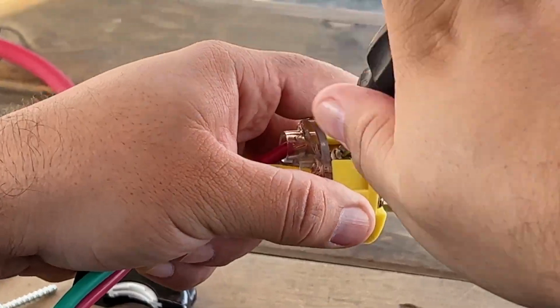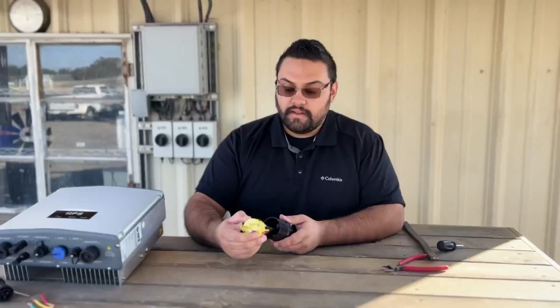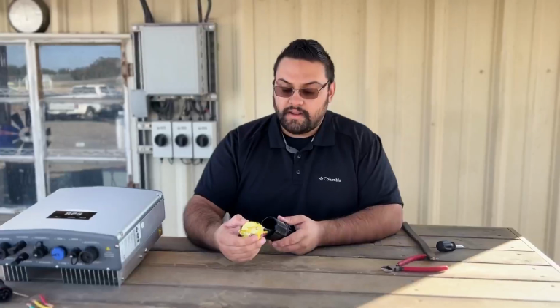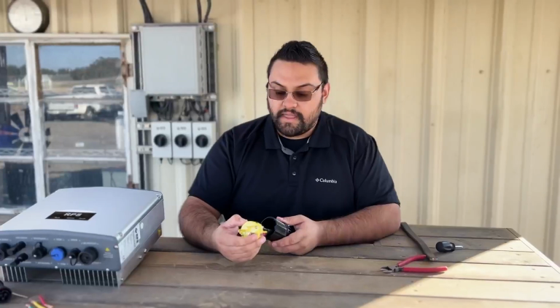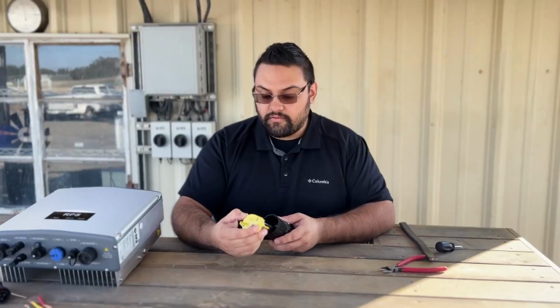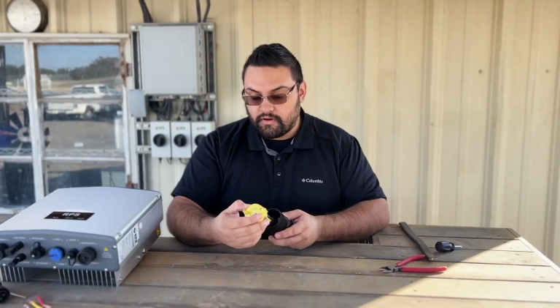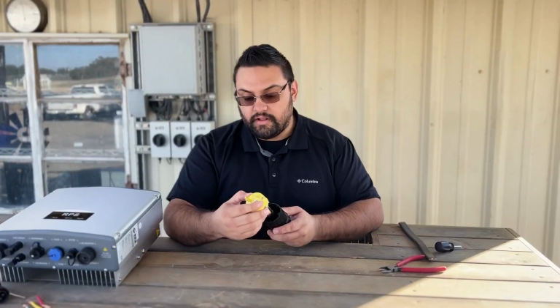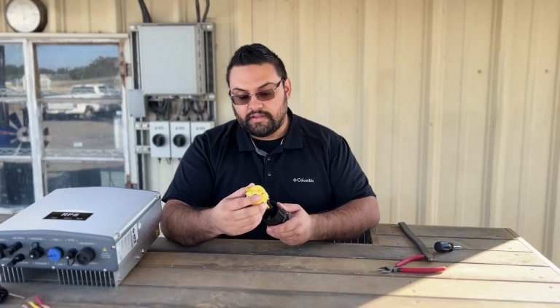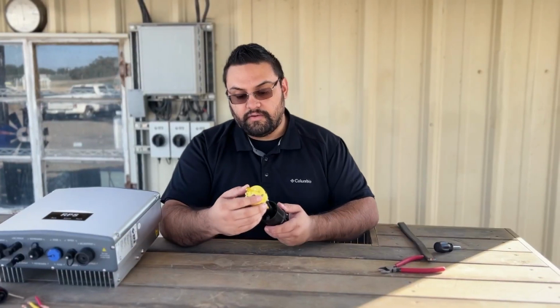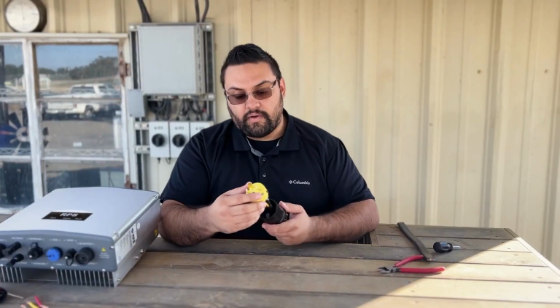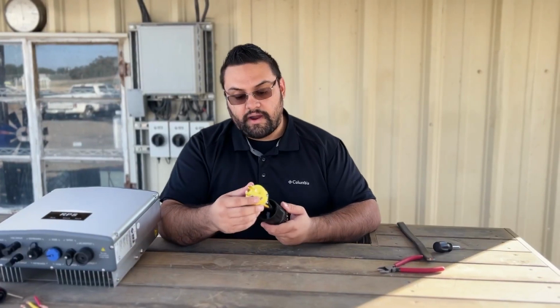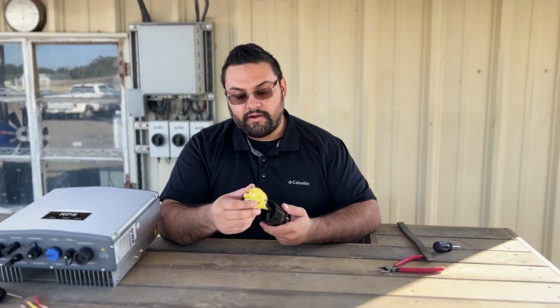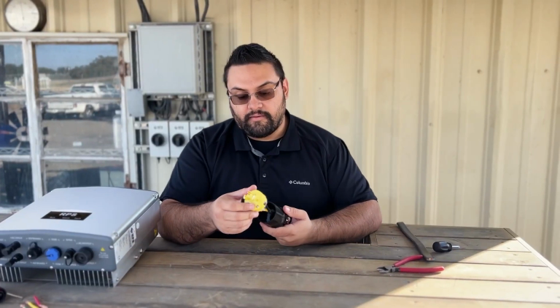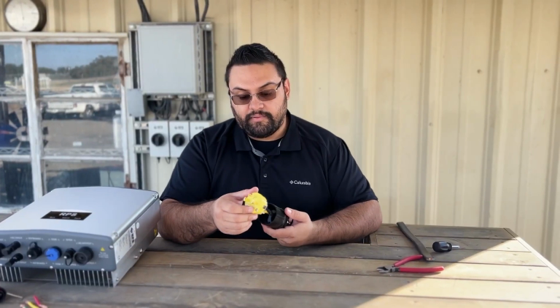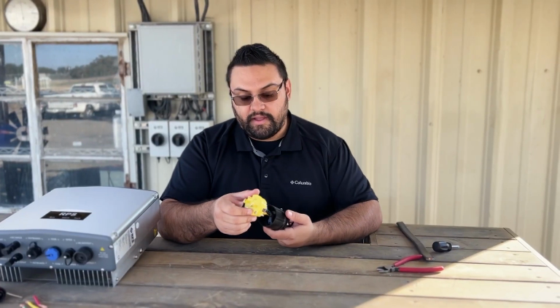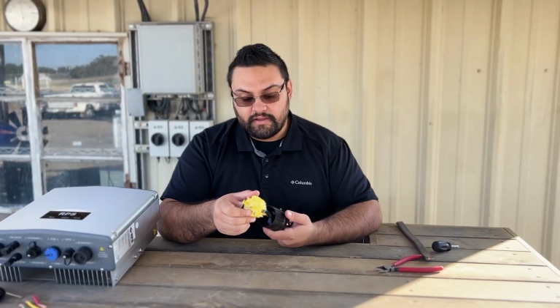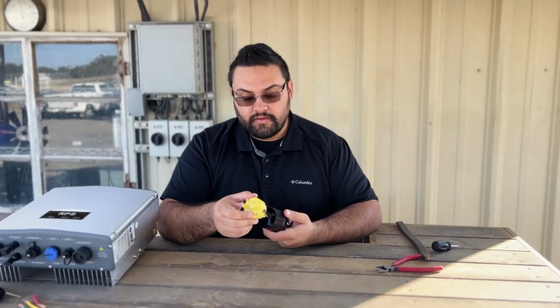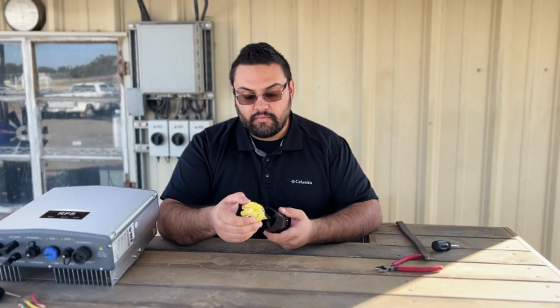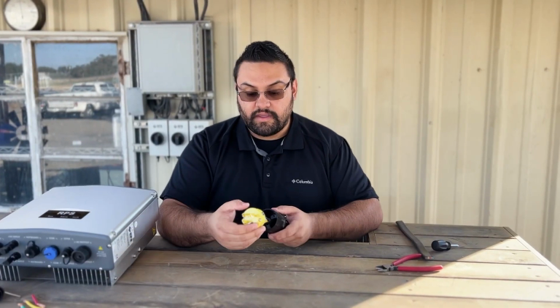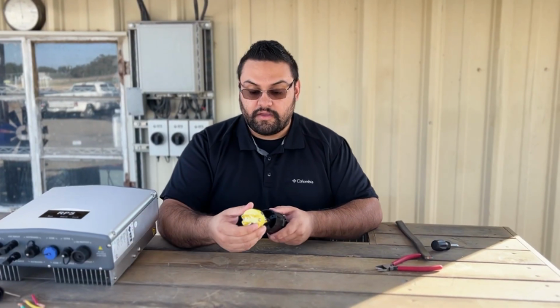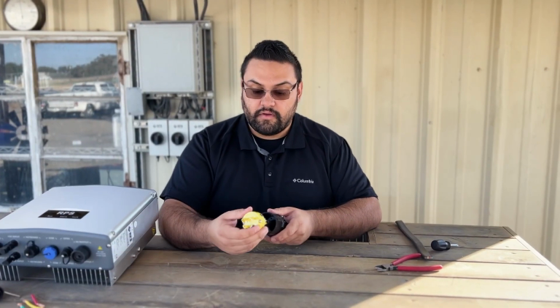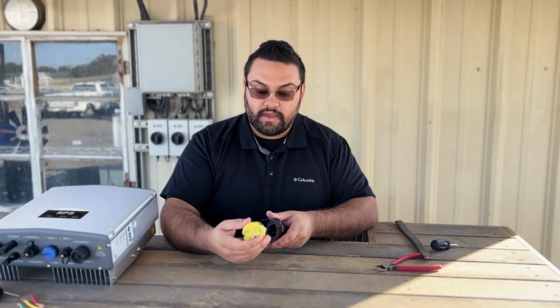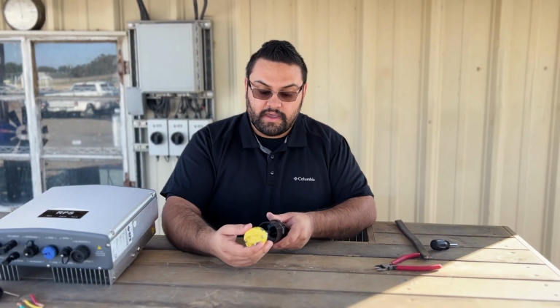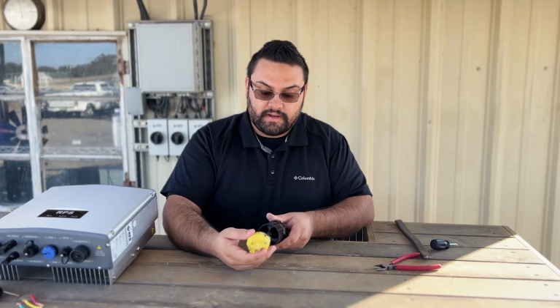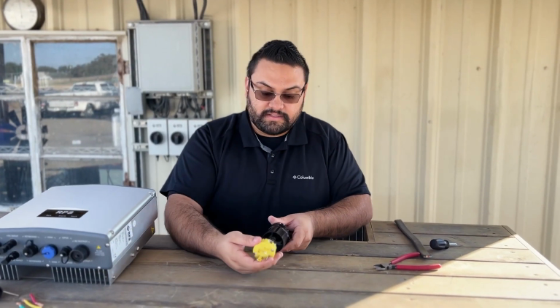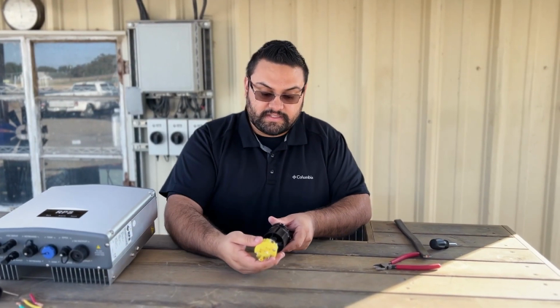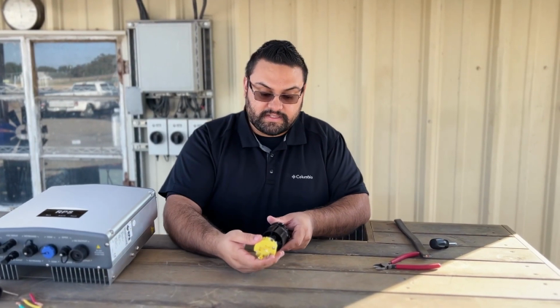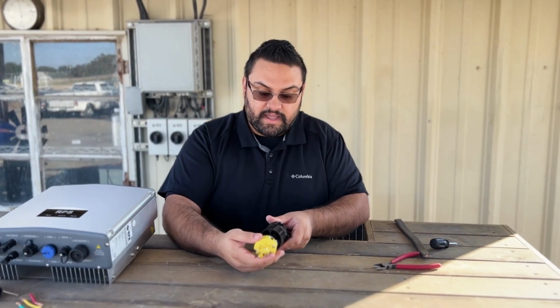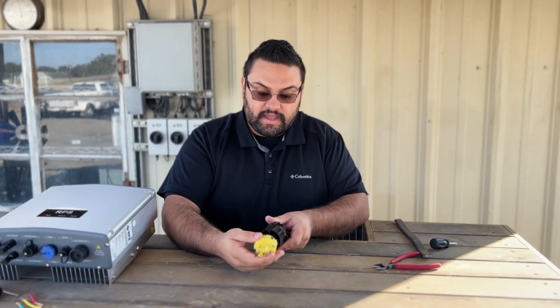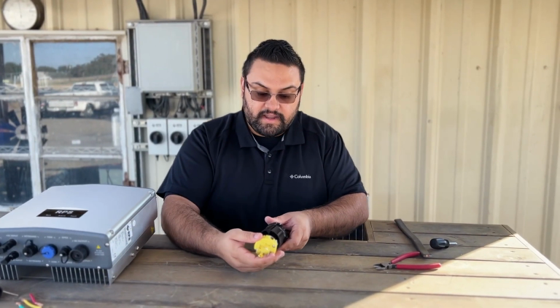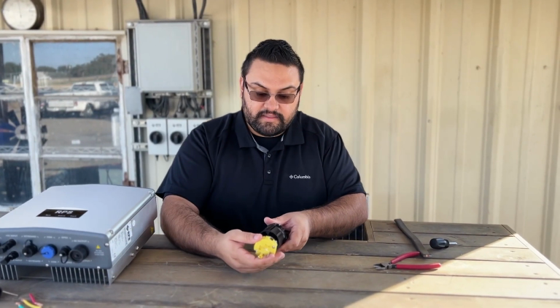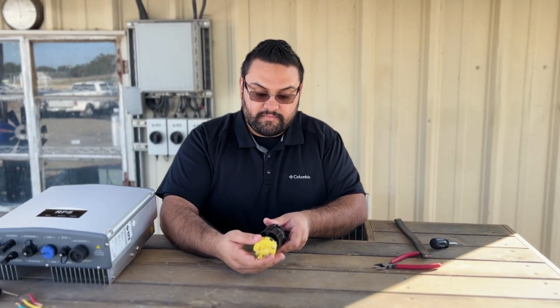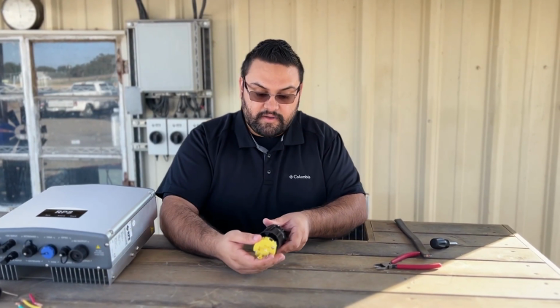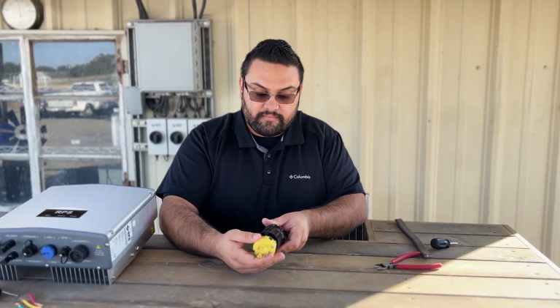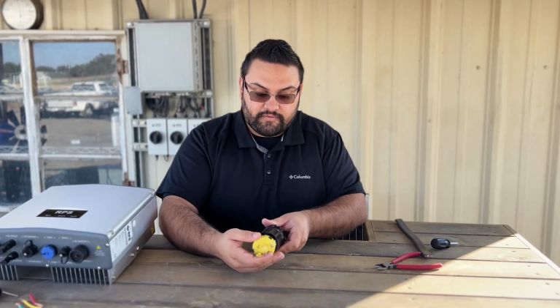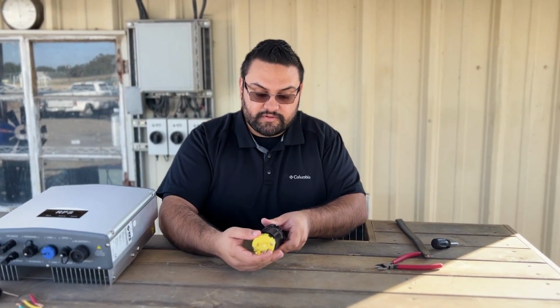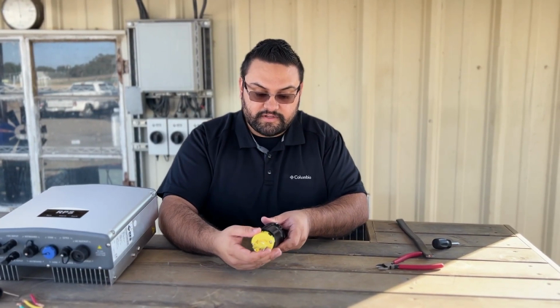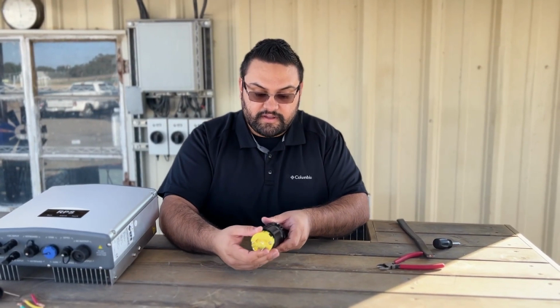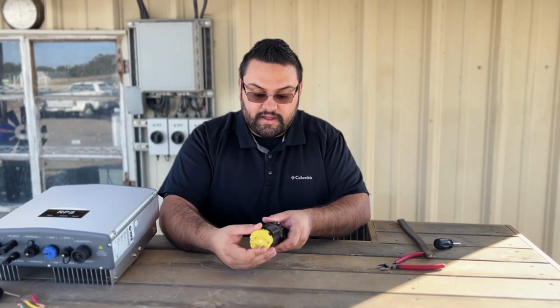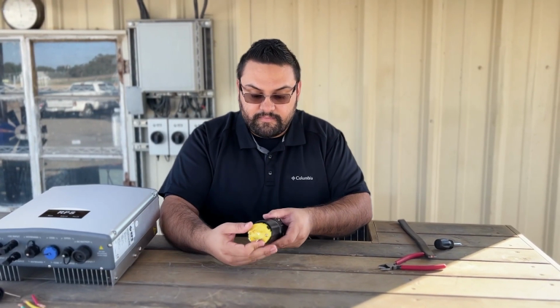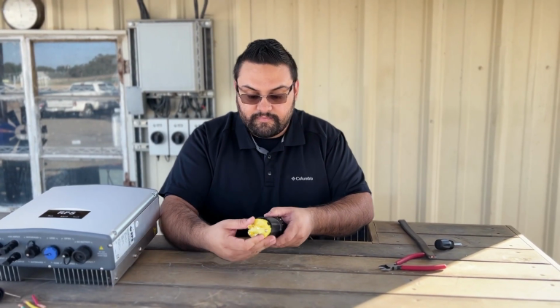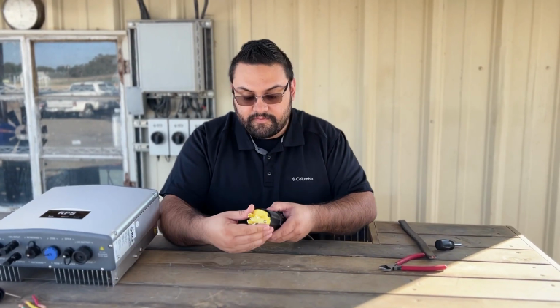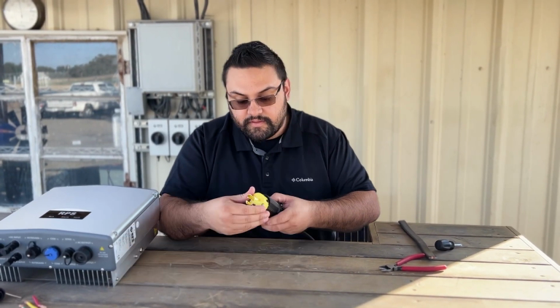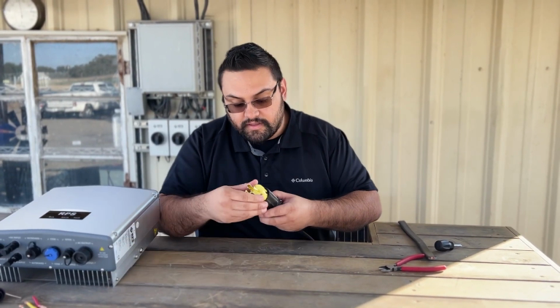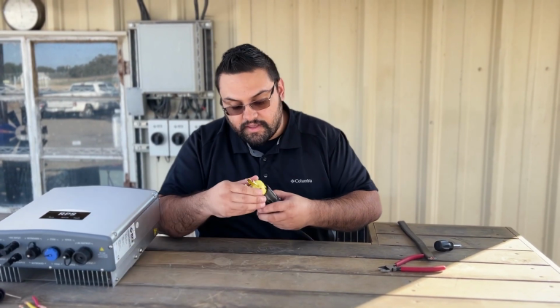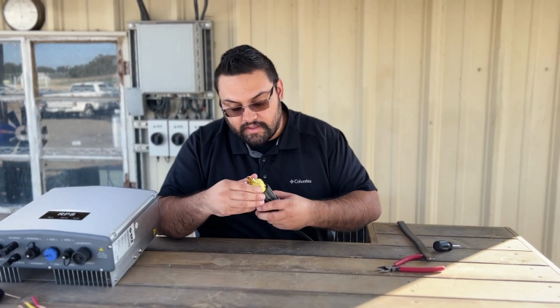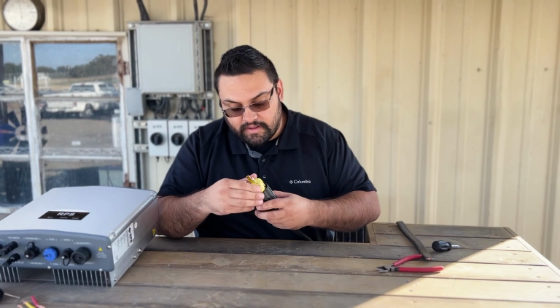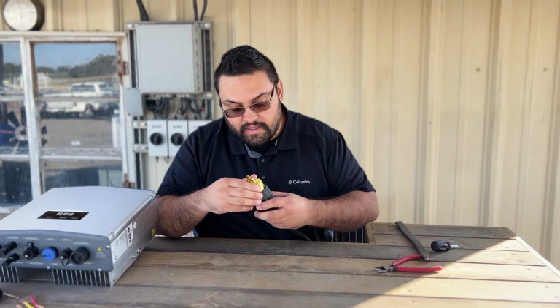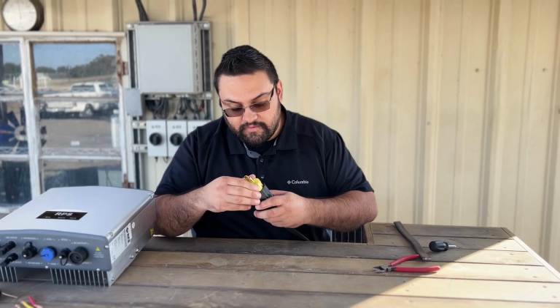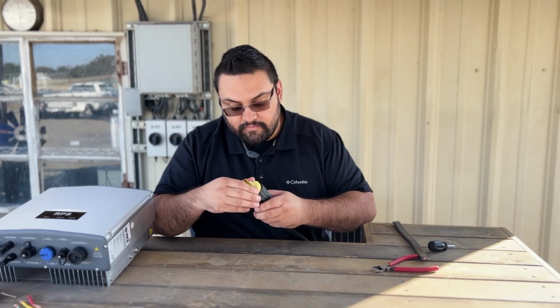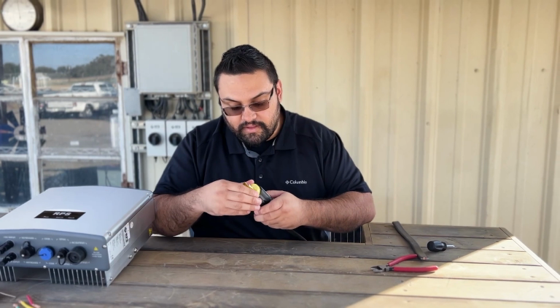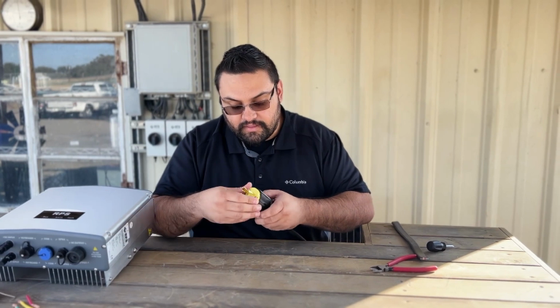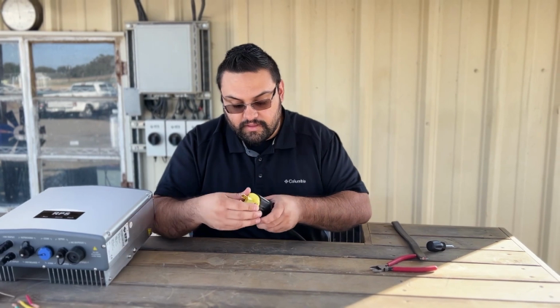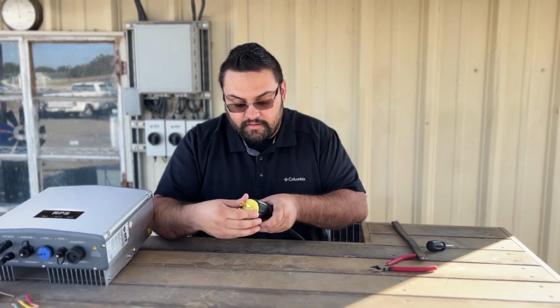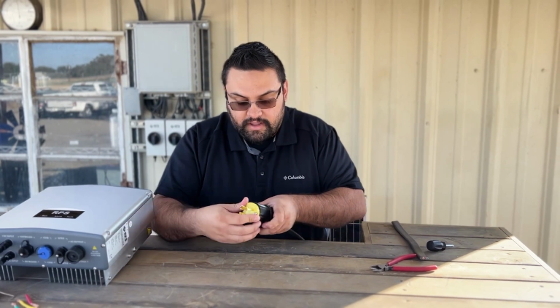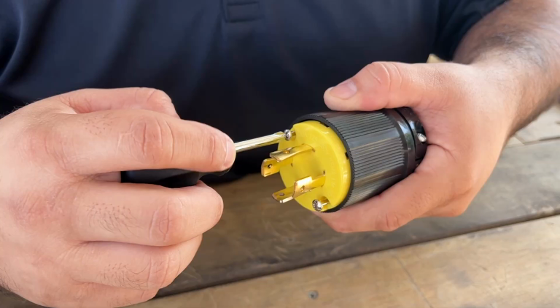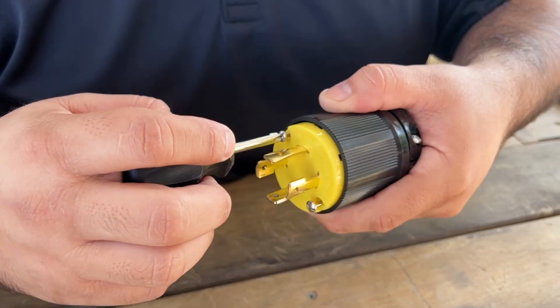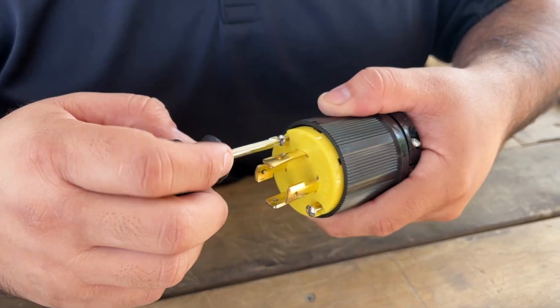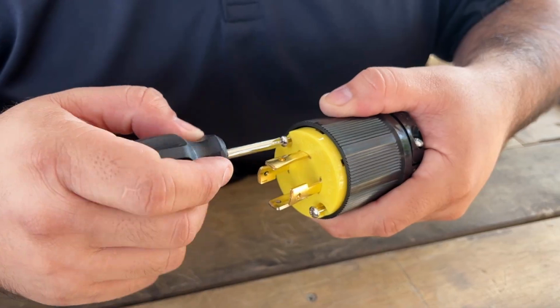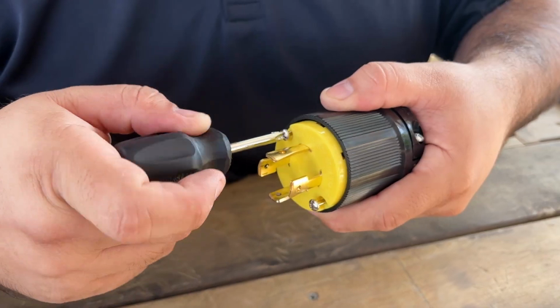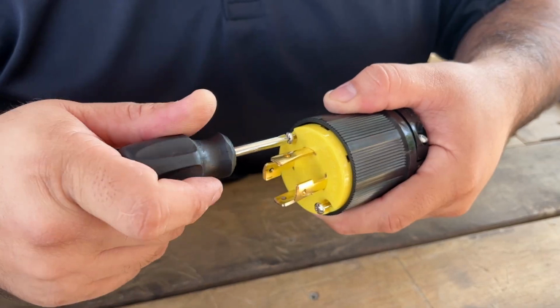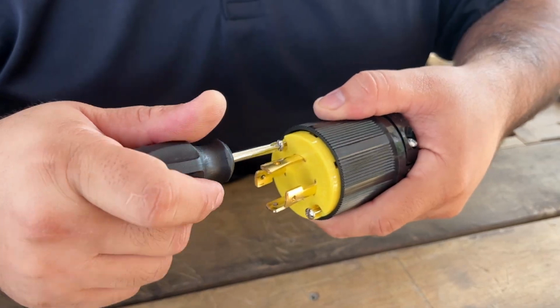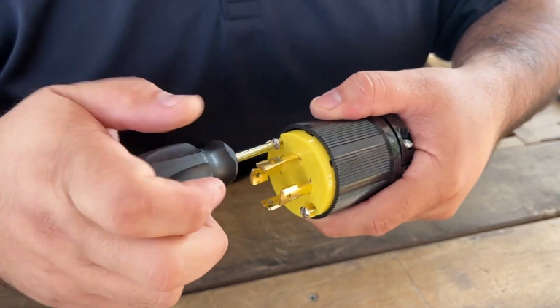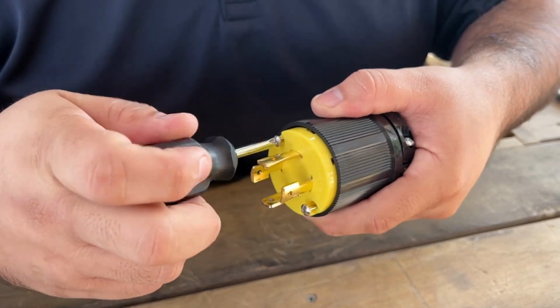Now that we're all done wiring our plug, we can go ahead and slide the bottom portion up and have it meet the other end and close it up.